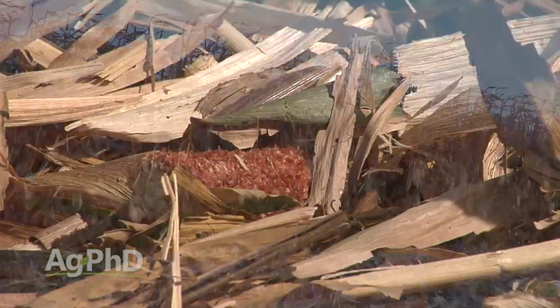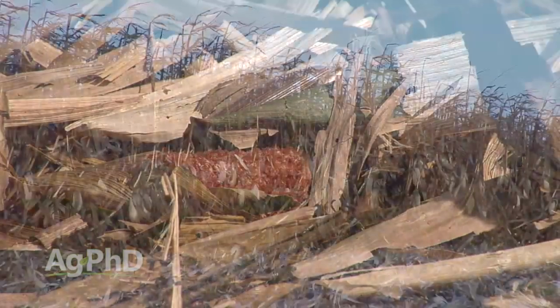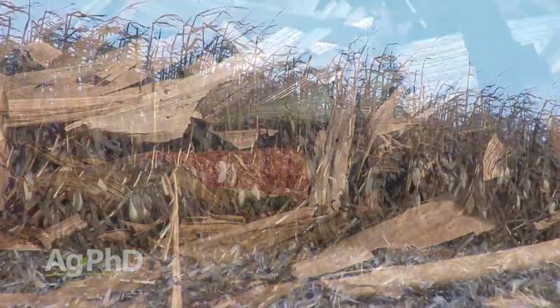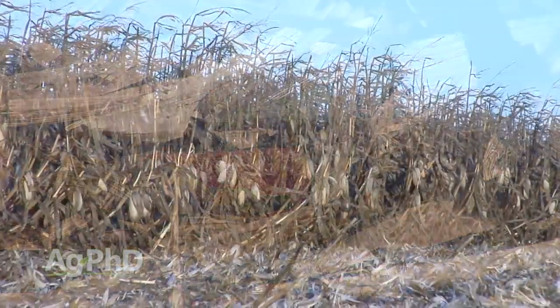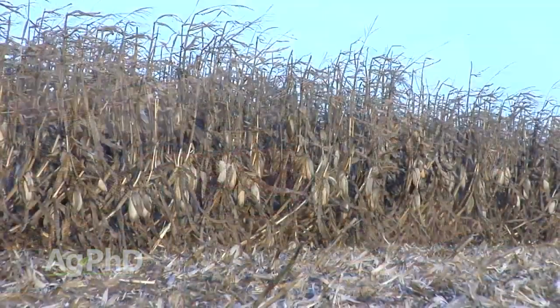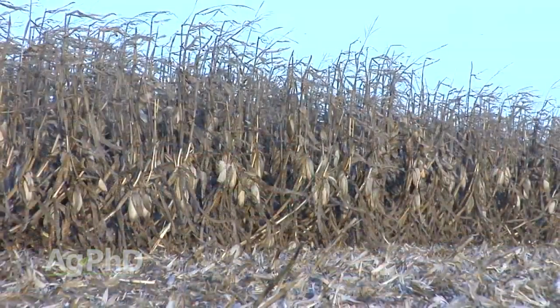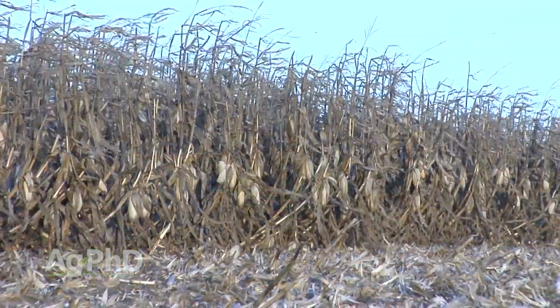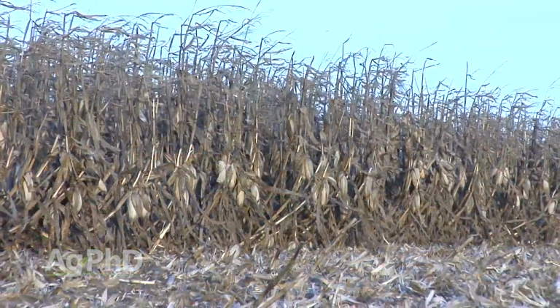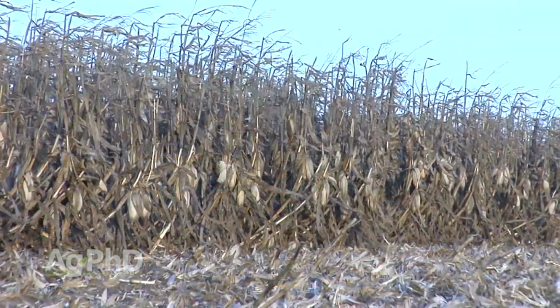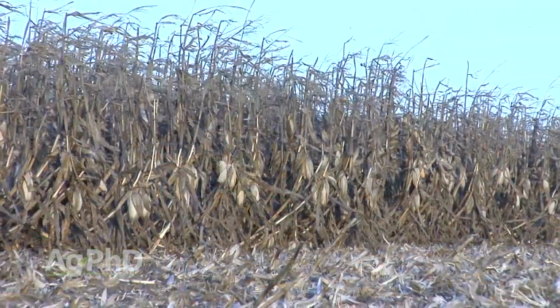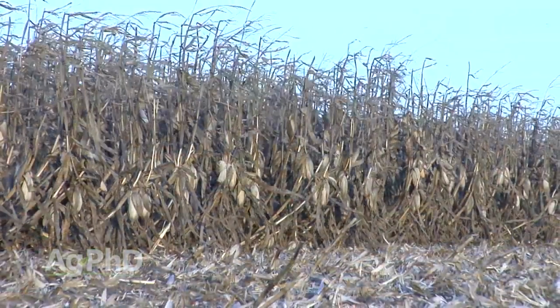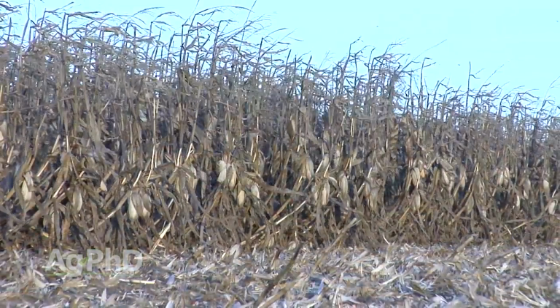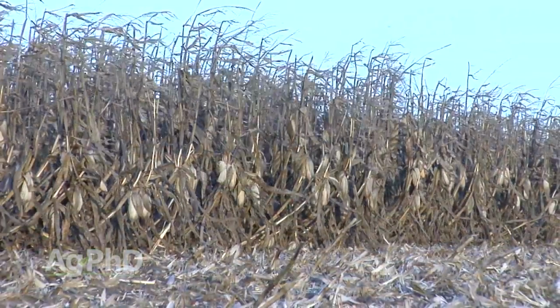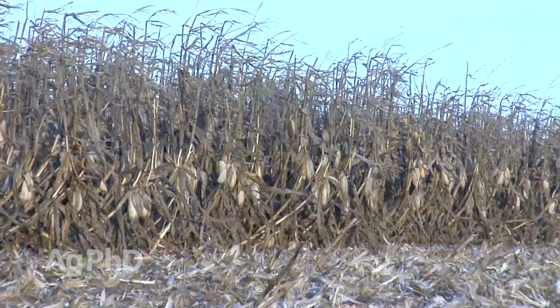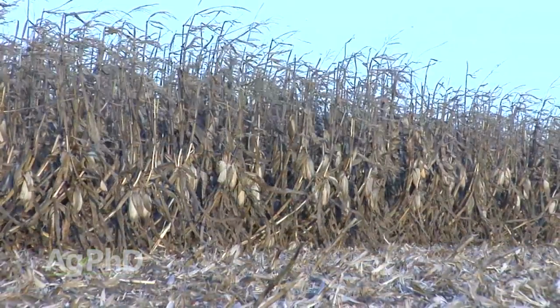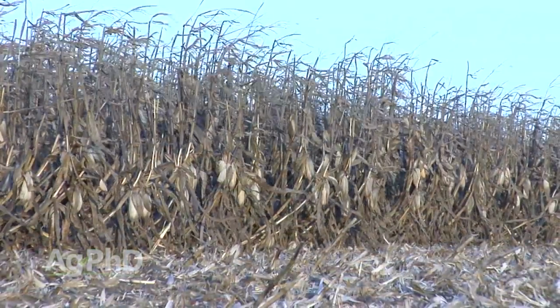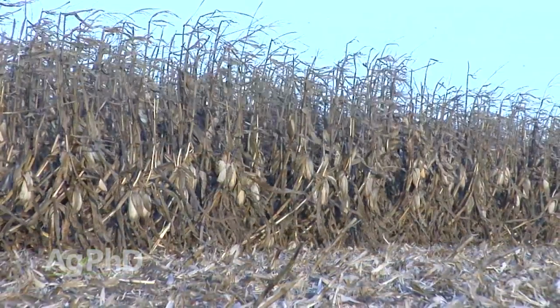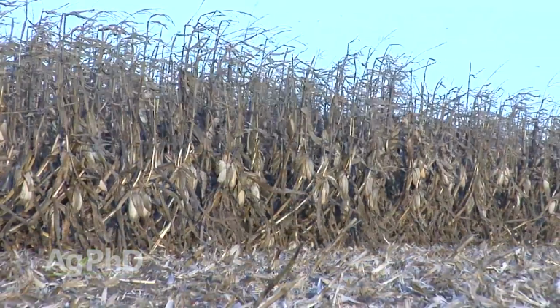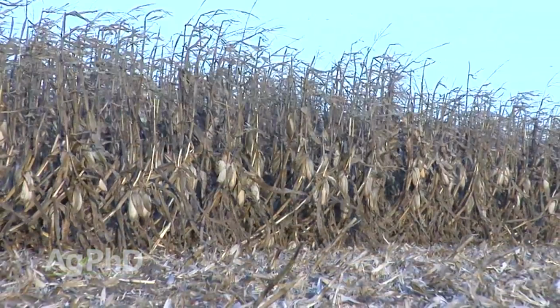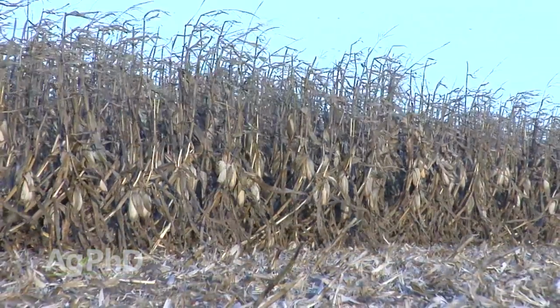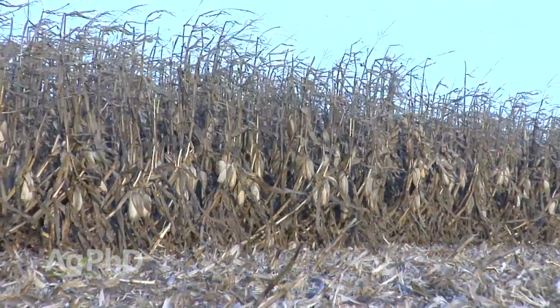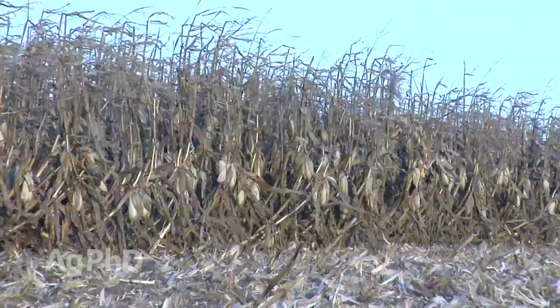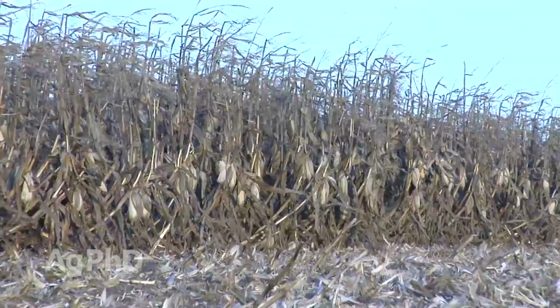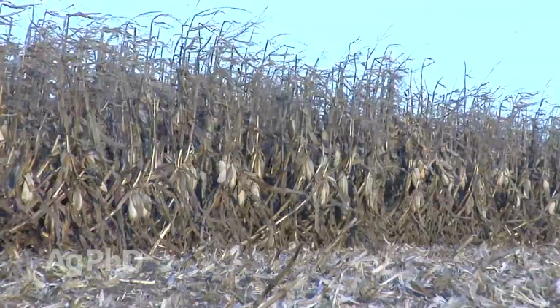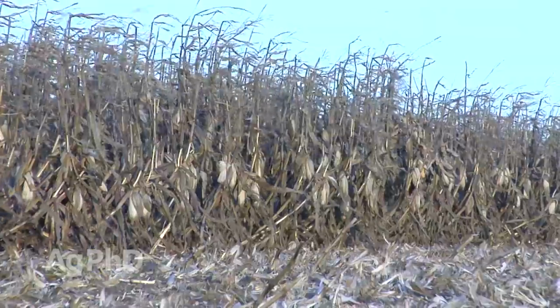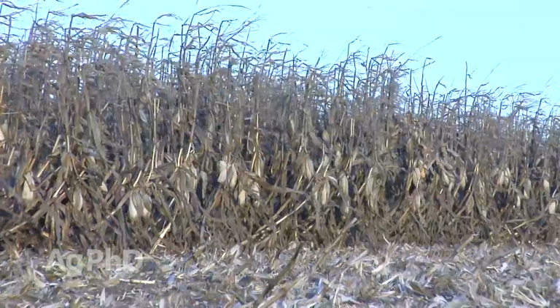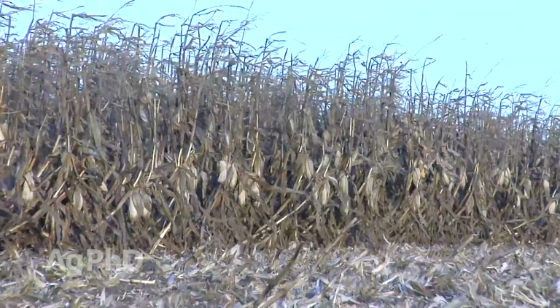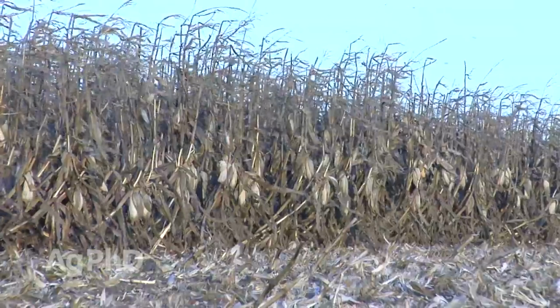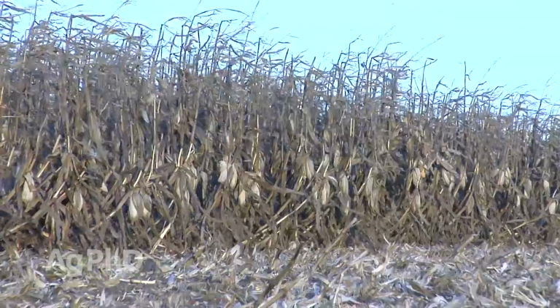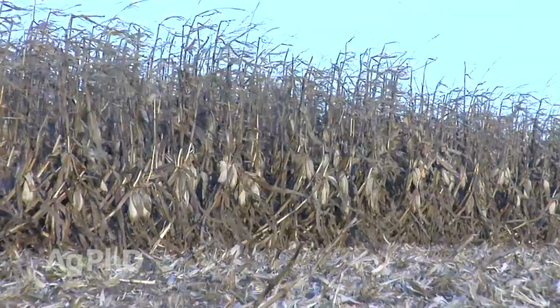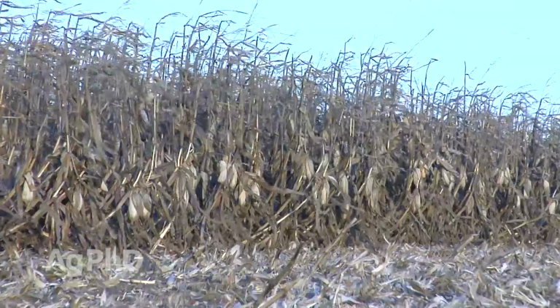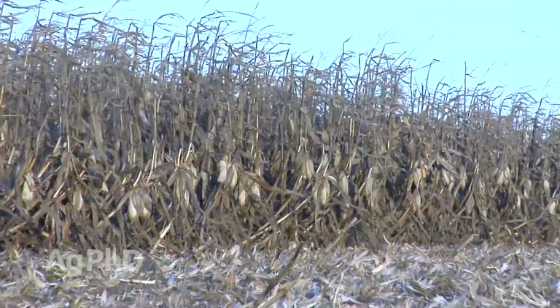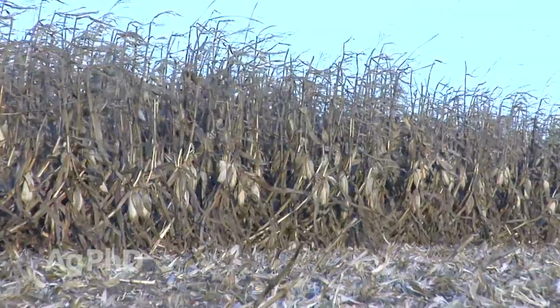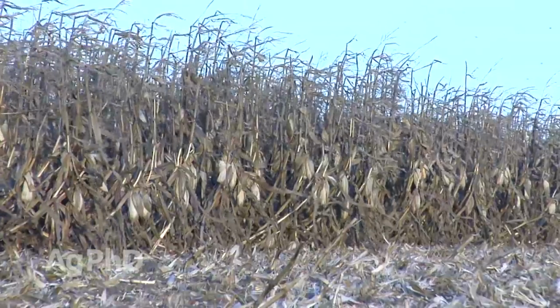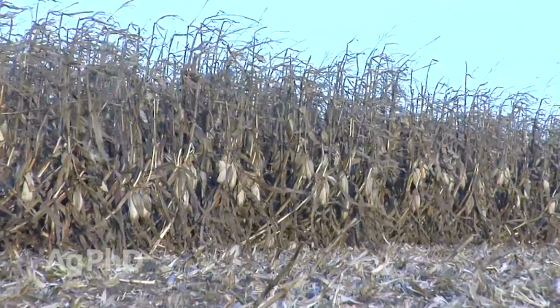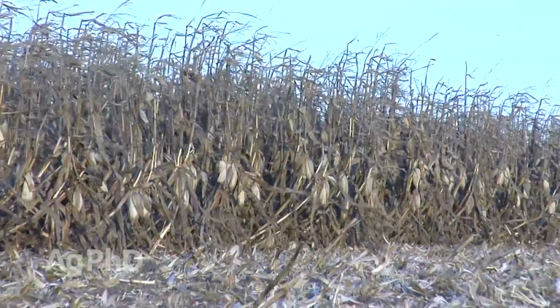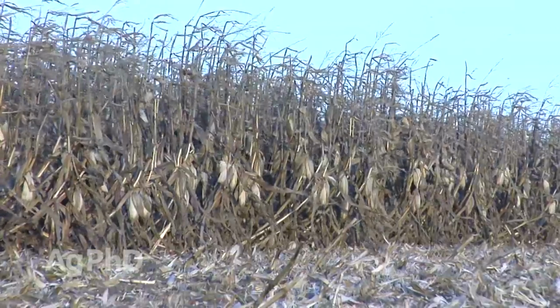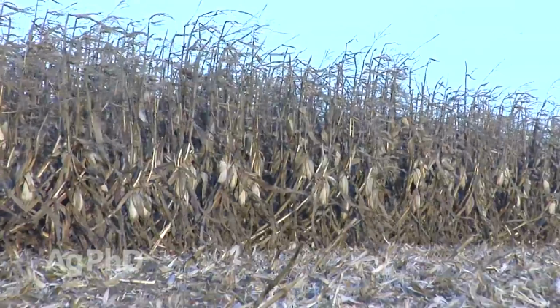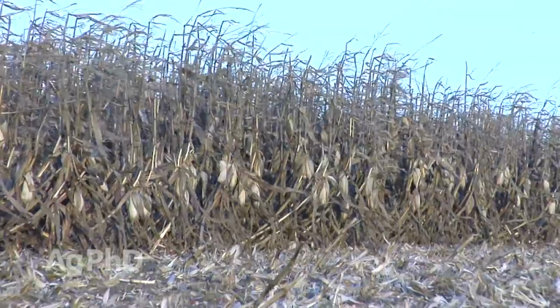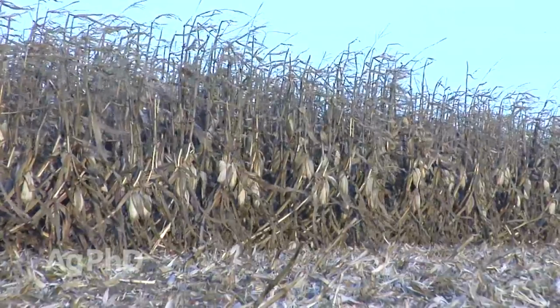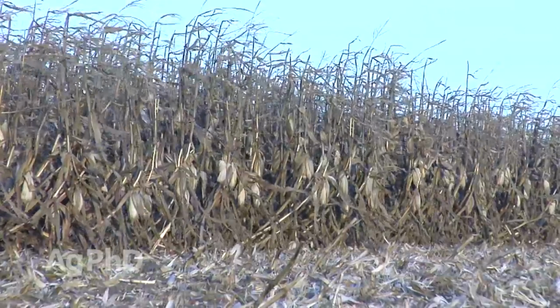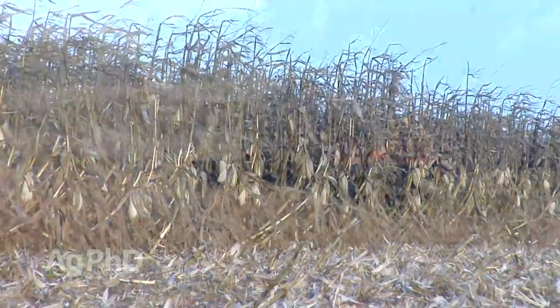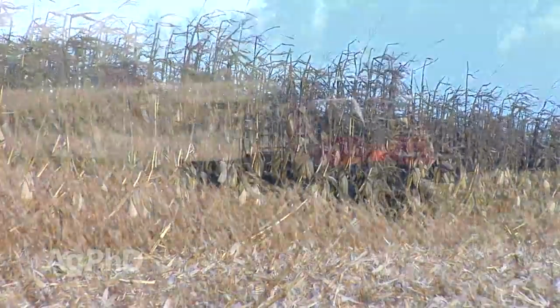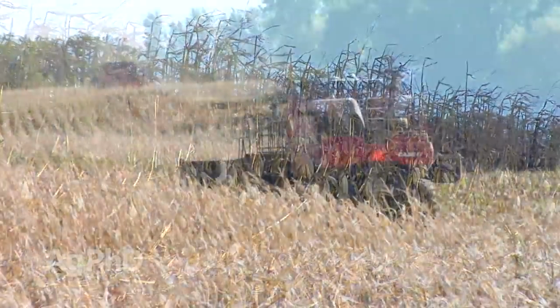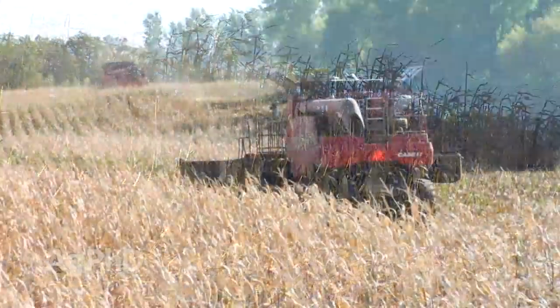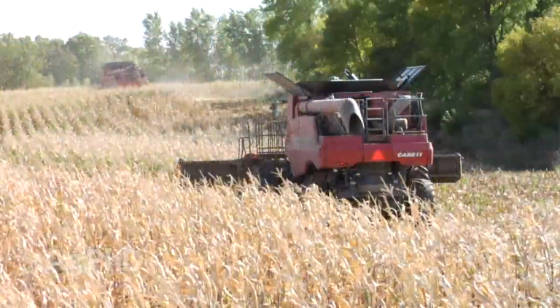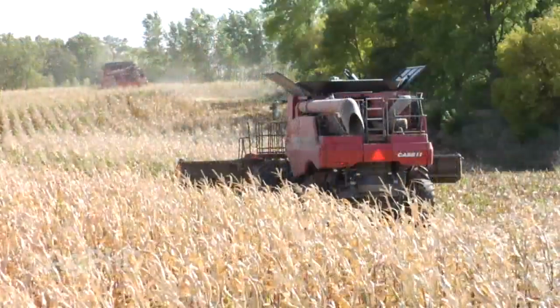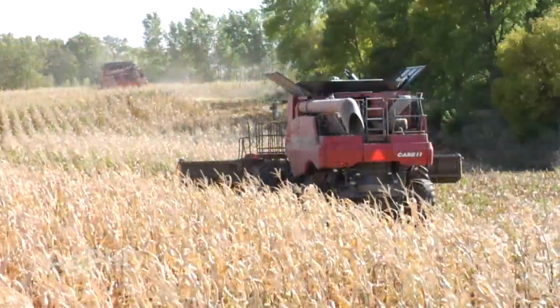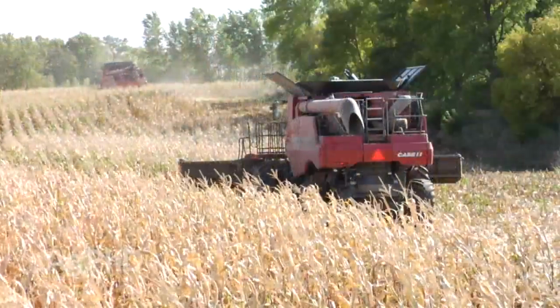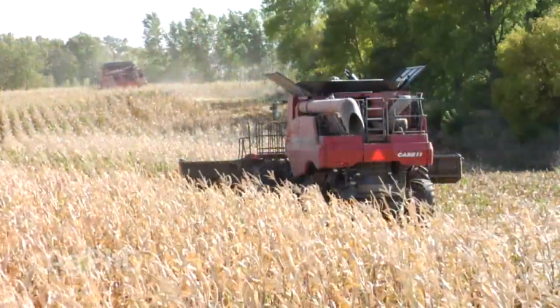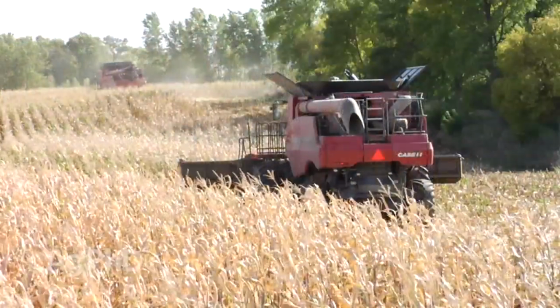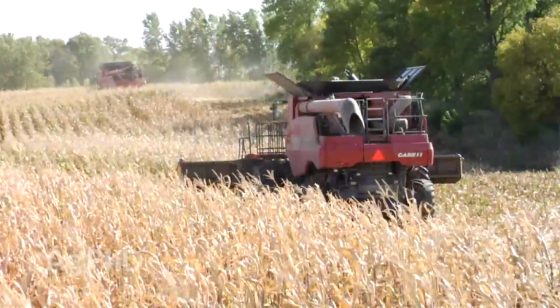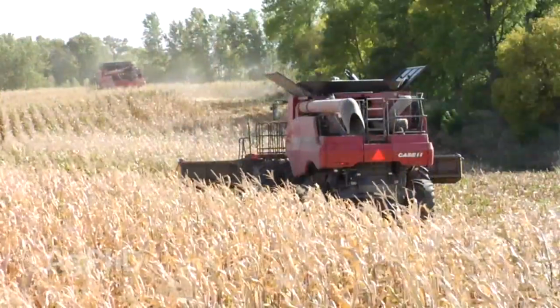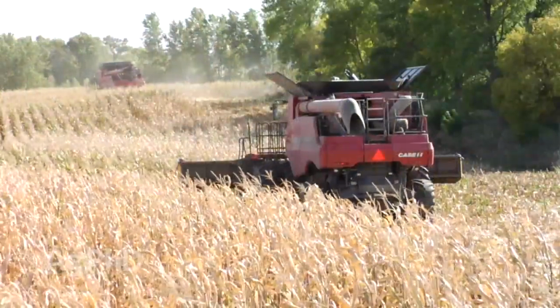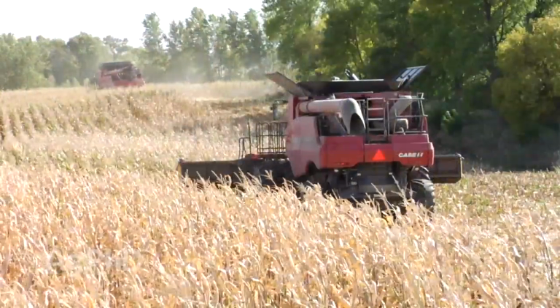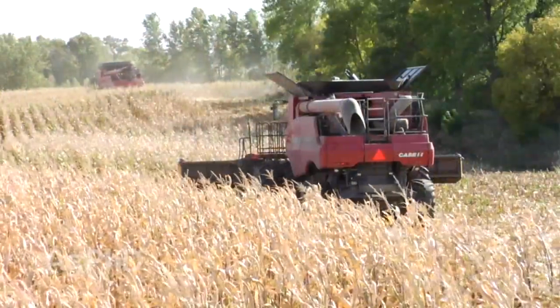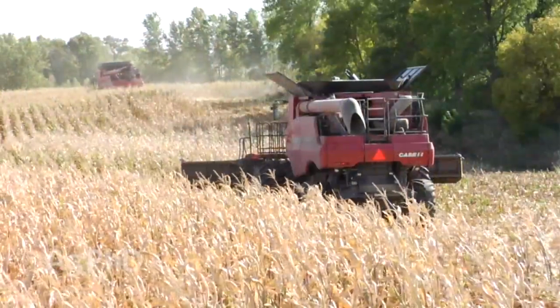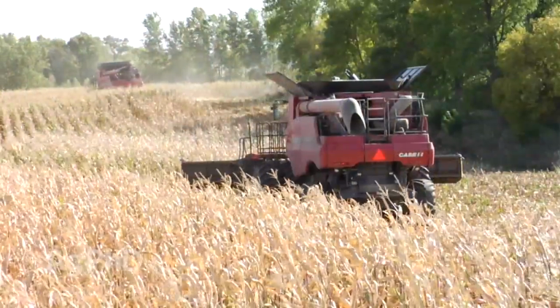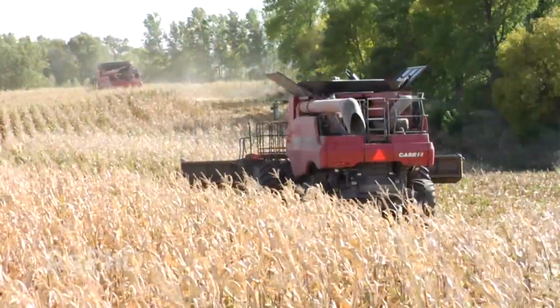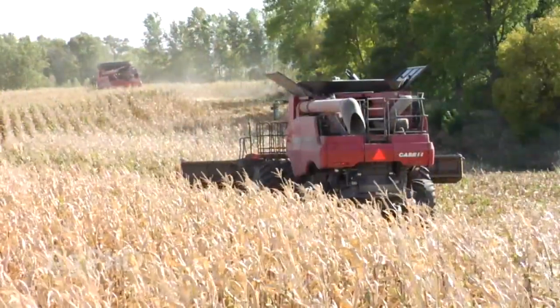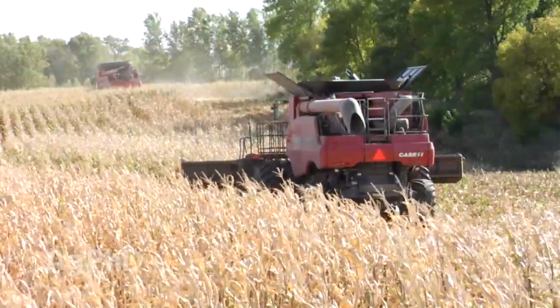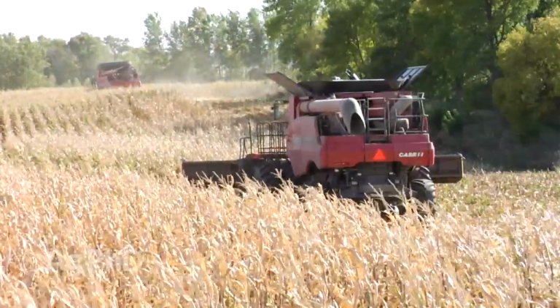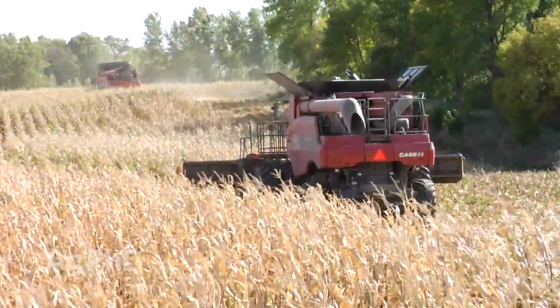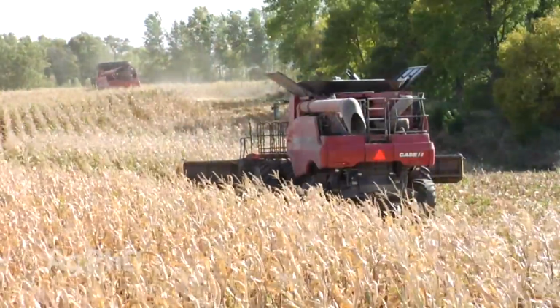It's bad enough that some of your corn went down. You lost yield, maybe a lot, and you had to take quite a bit of time to get it out of the field.